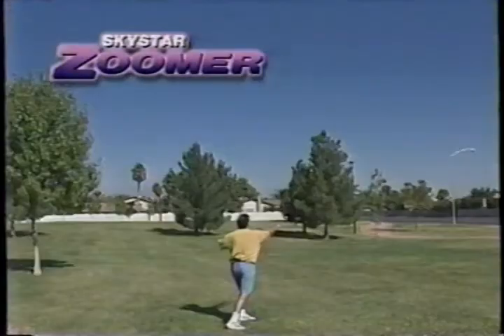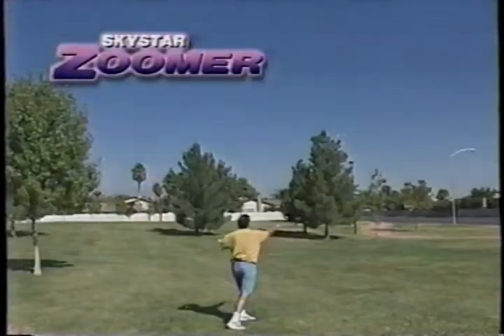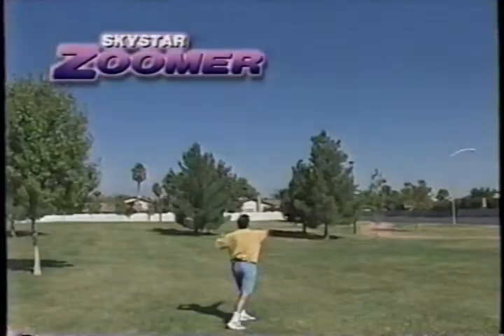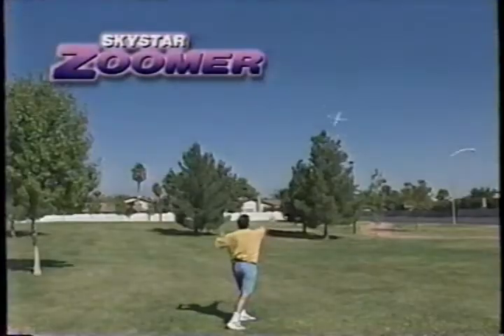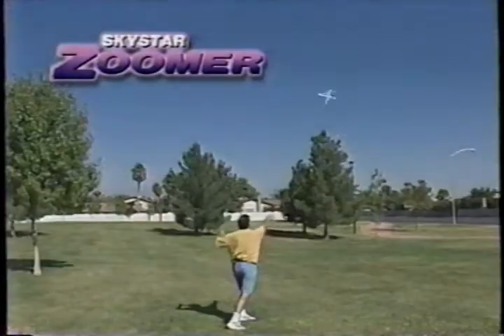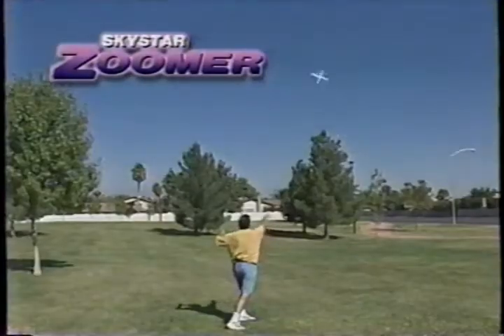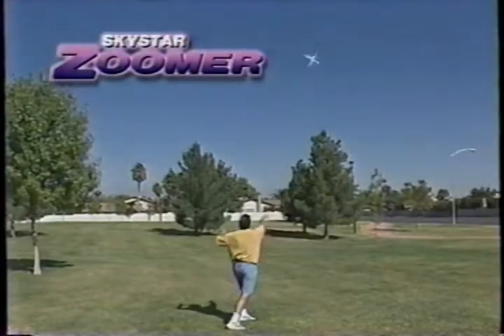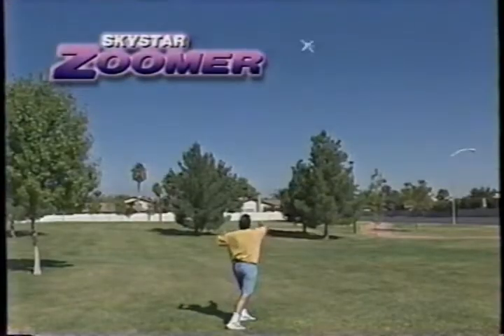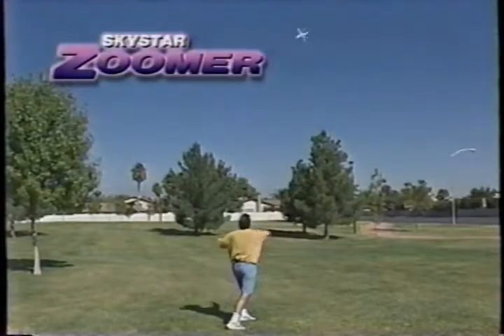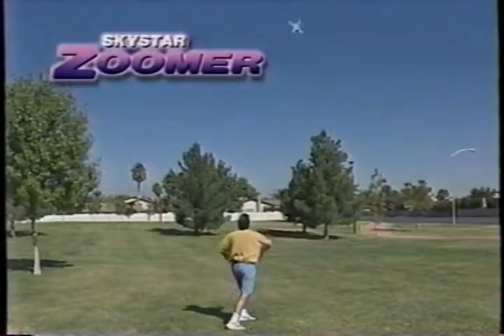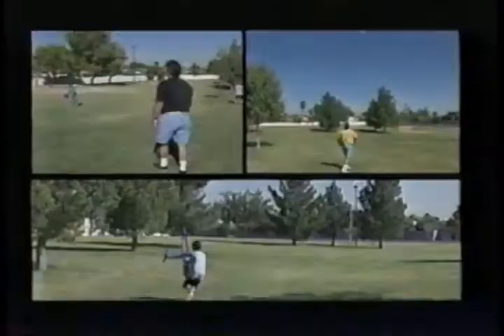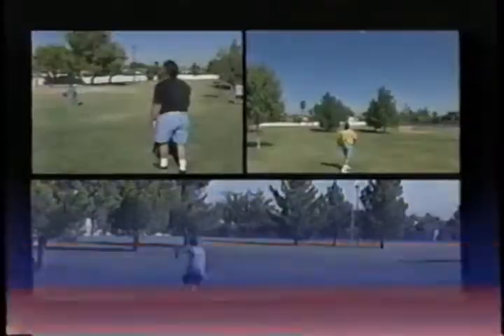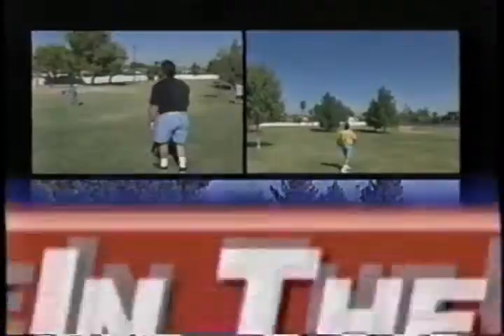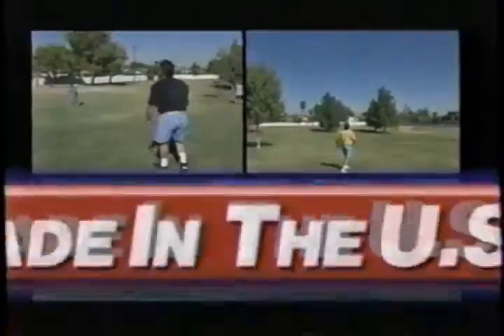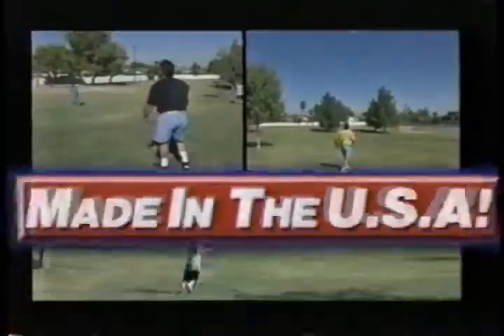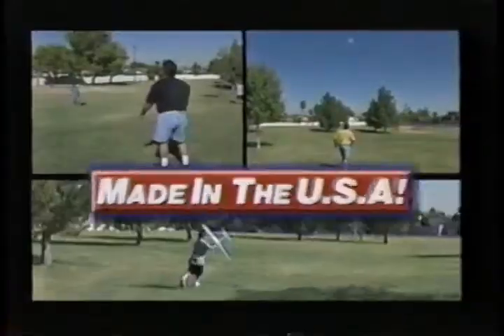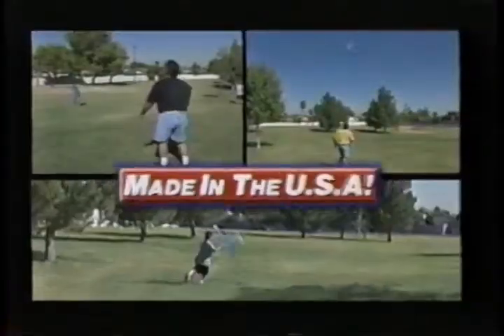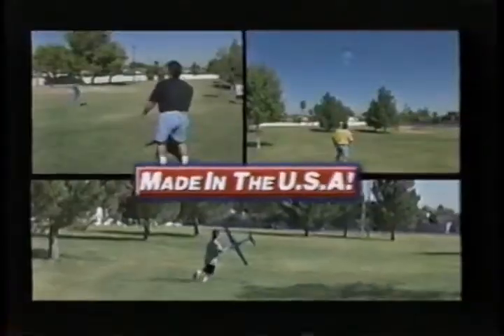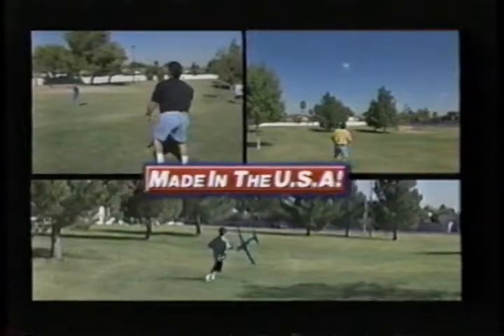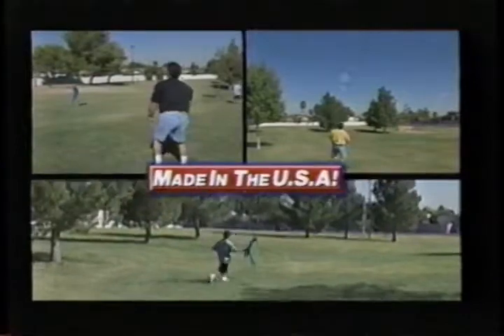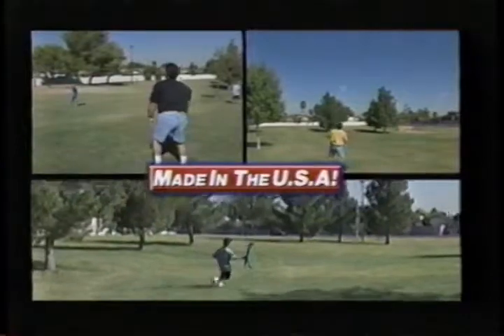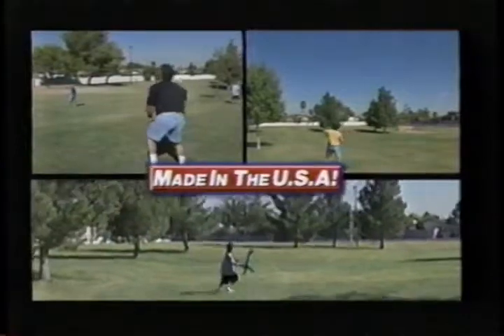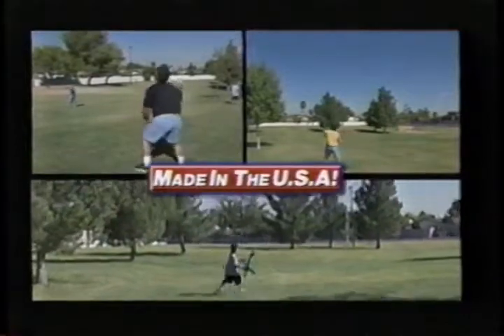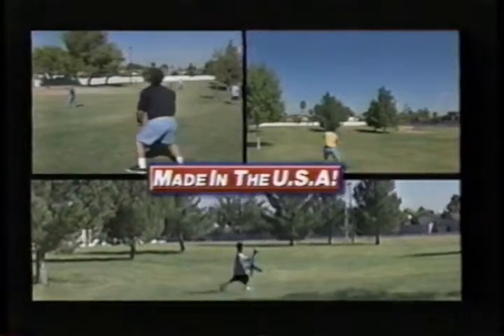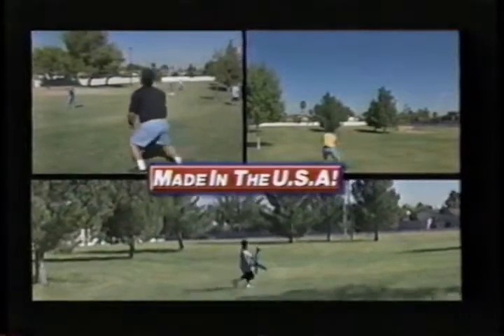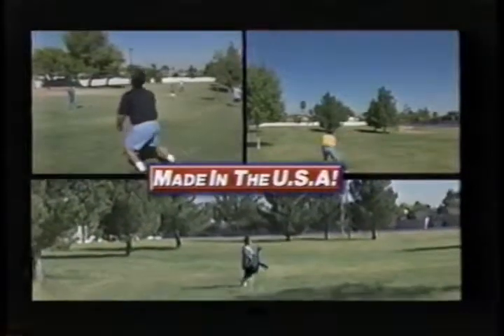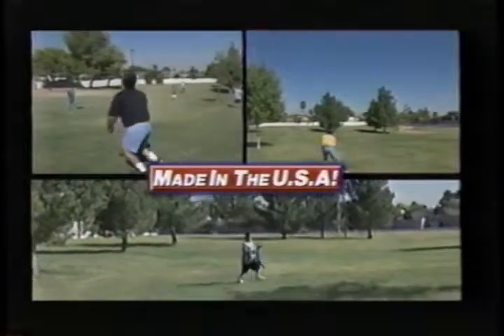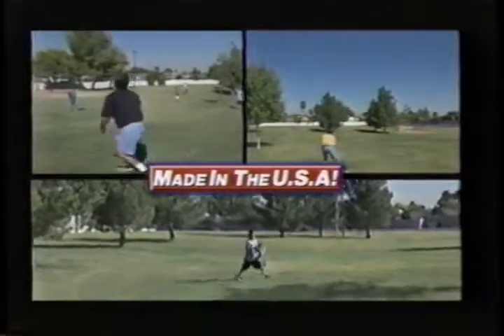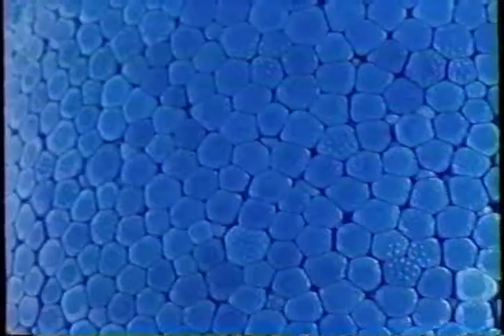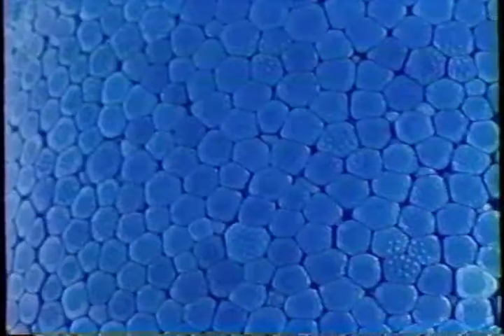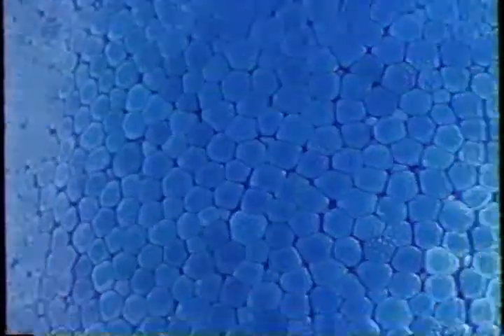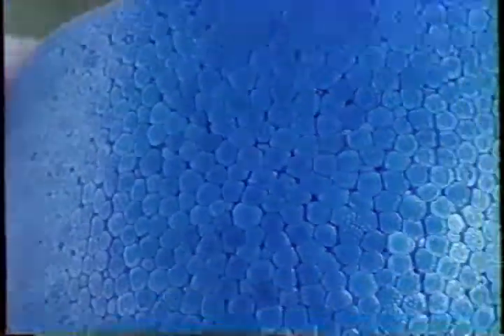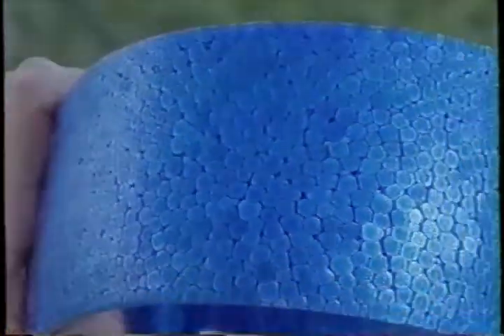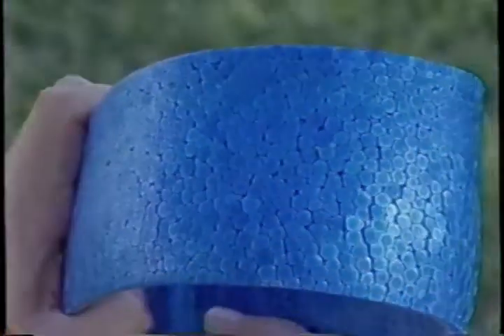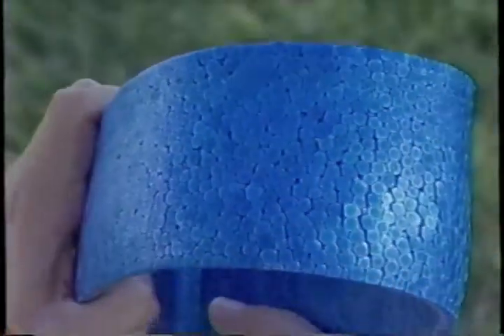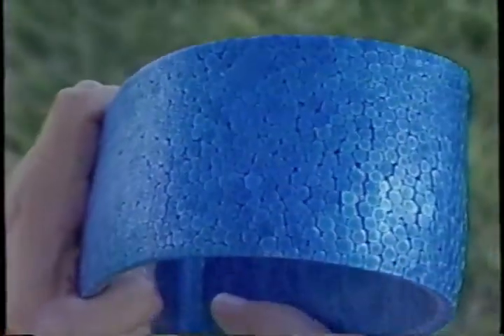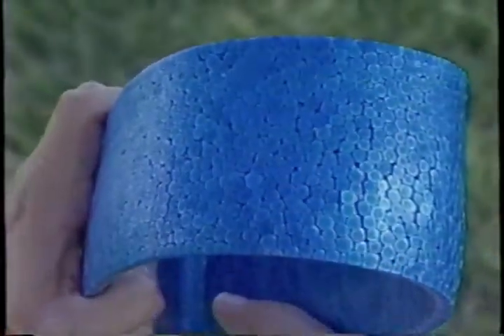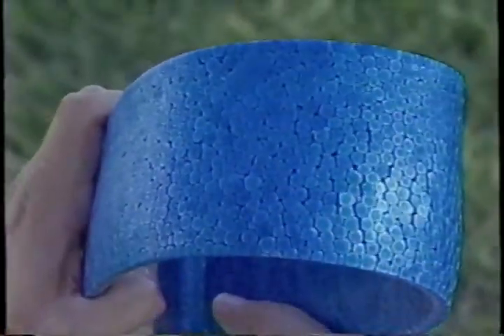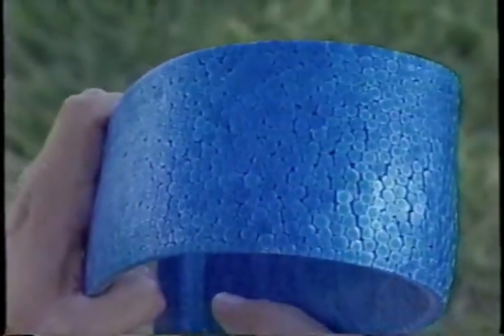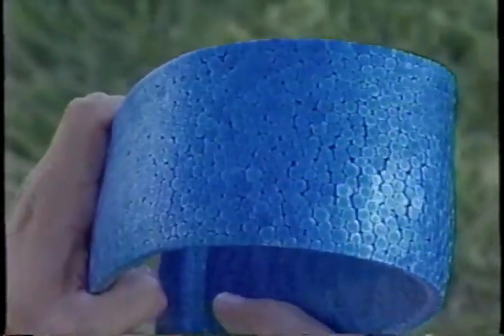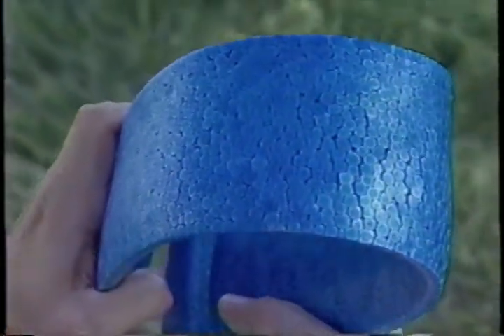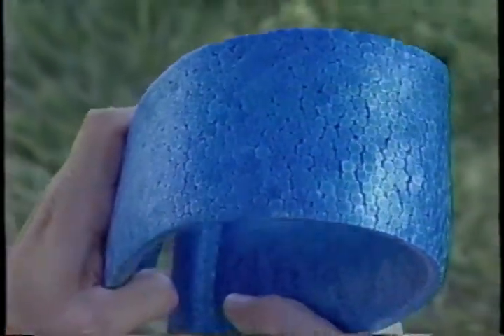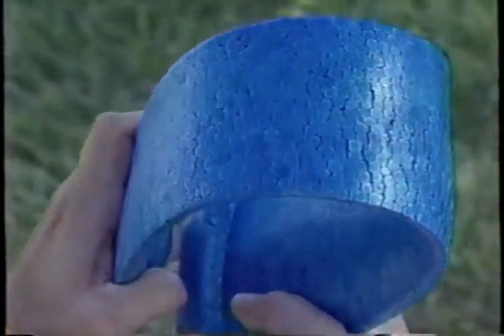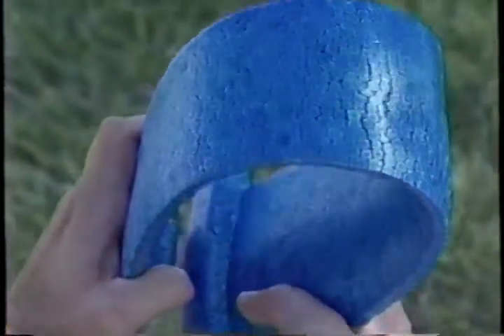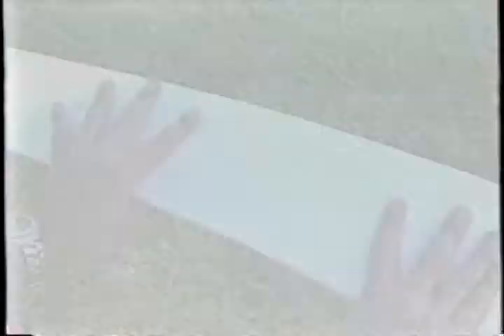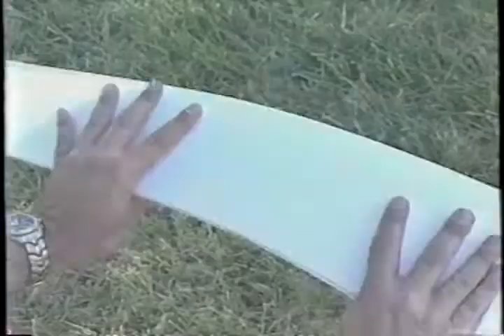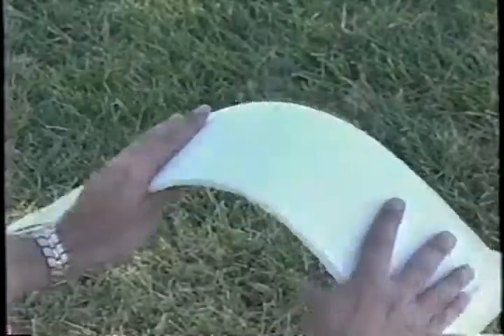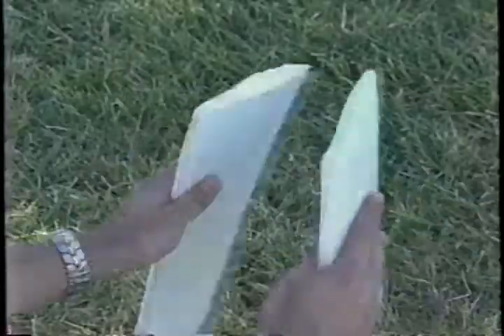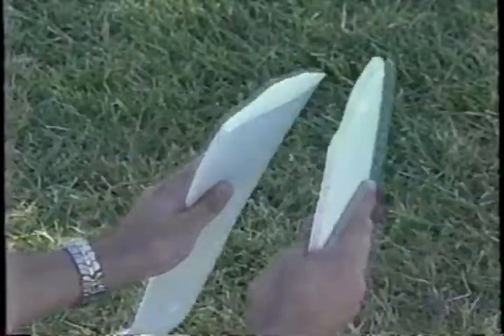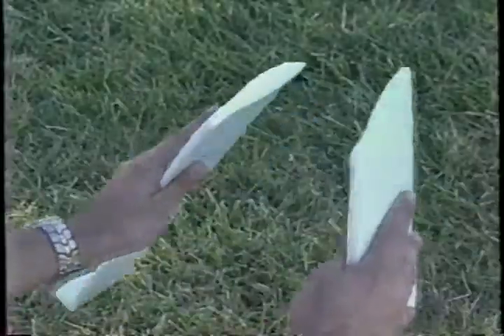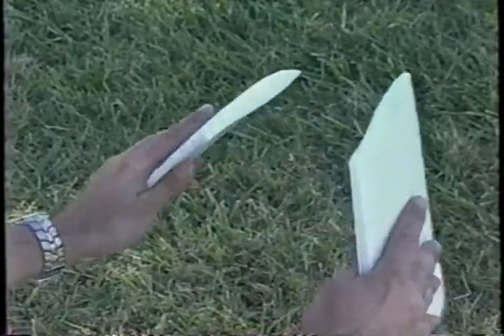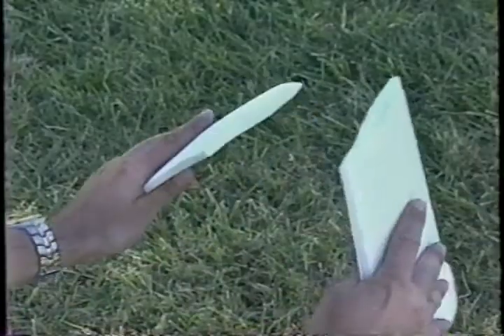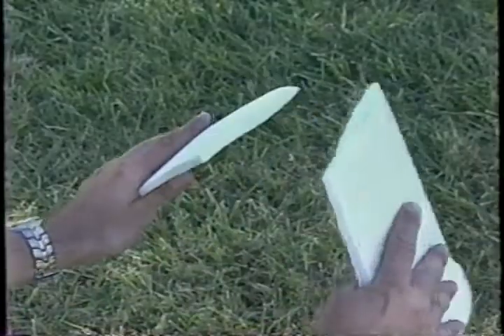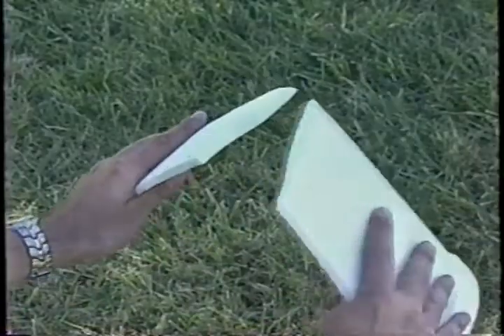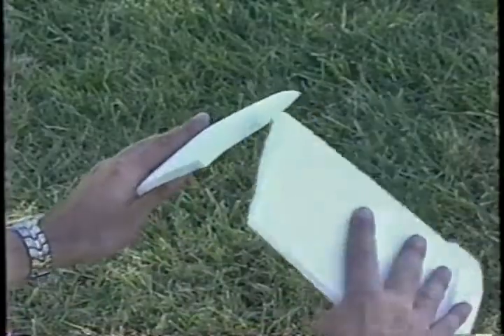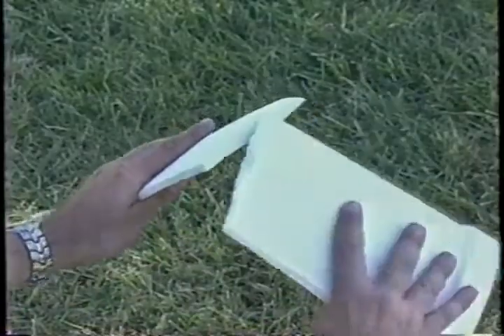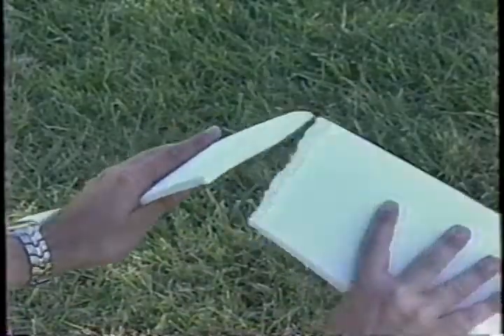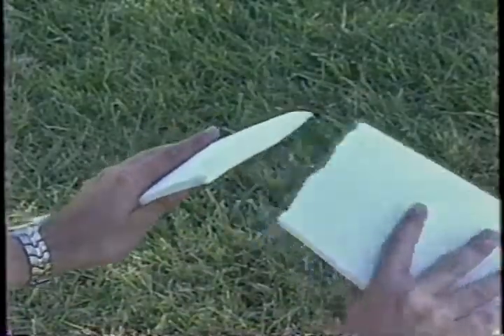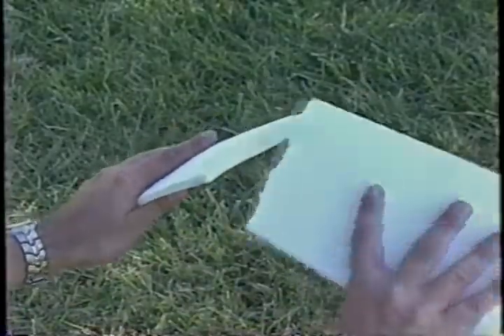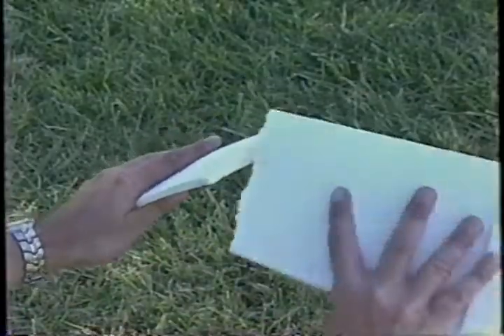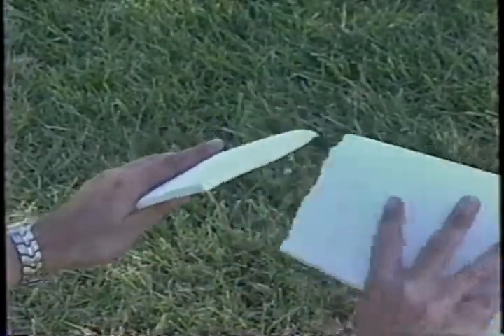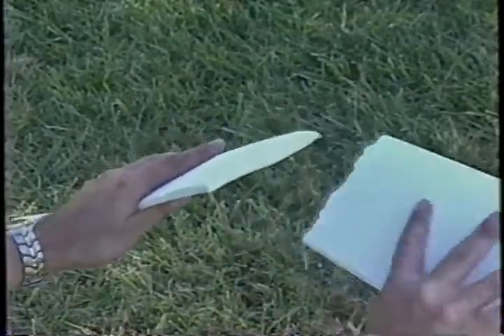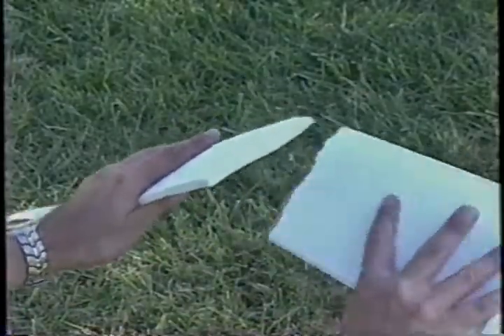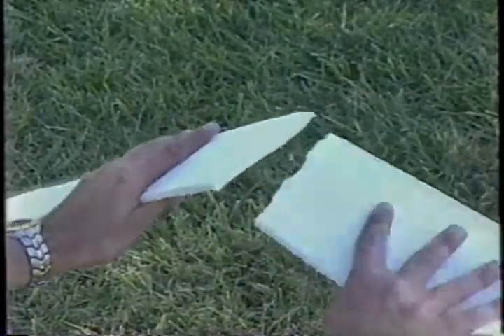And they're all made right here in America, out of a durable material called R-Cell. Not like those brittle foam materials that break so easy. No, this stuff is tough.